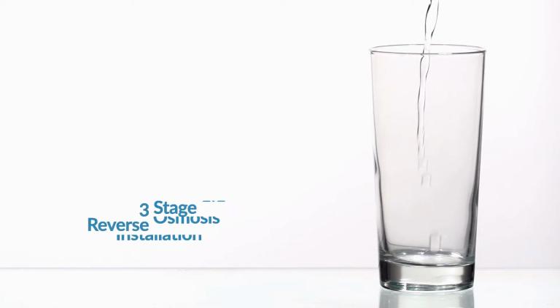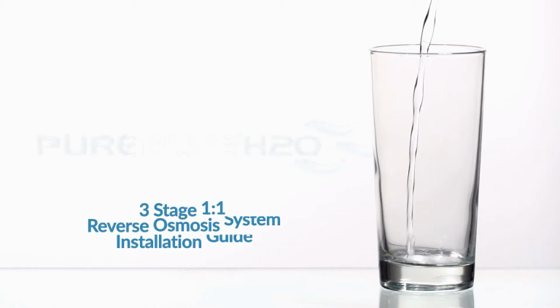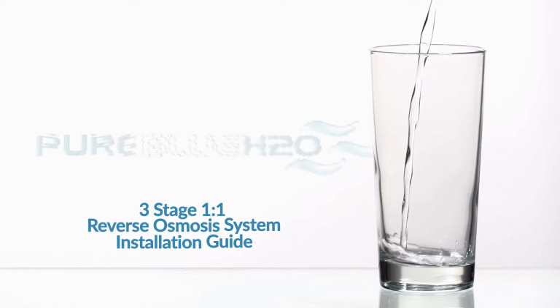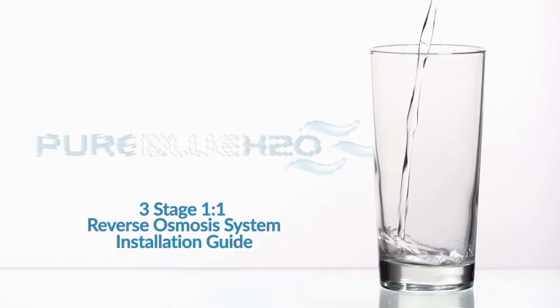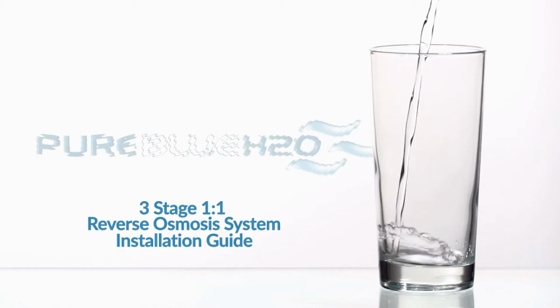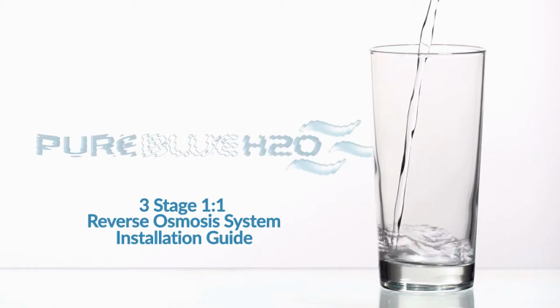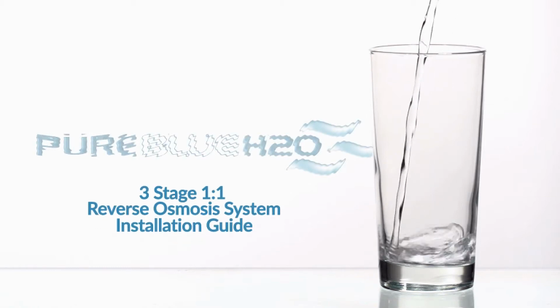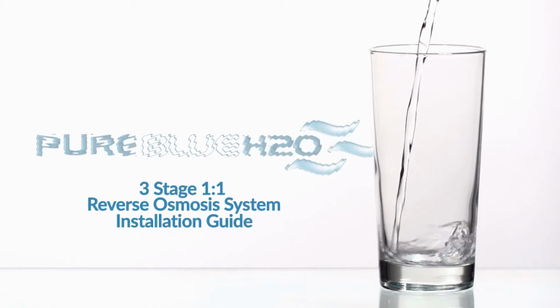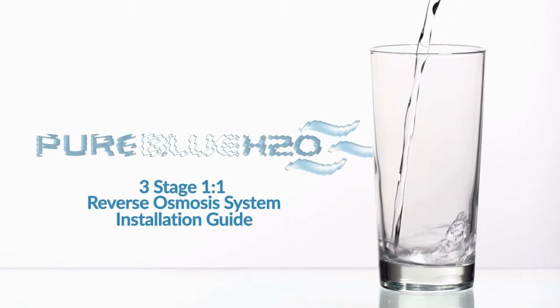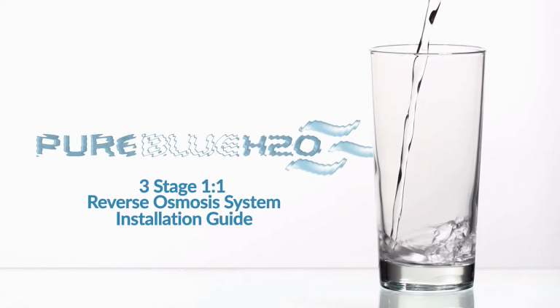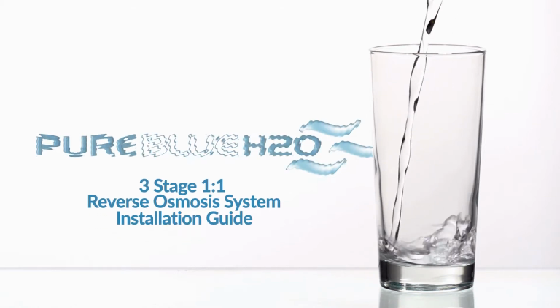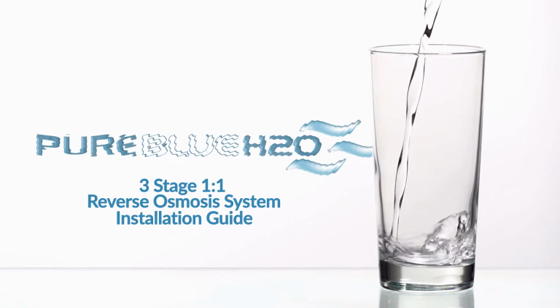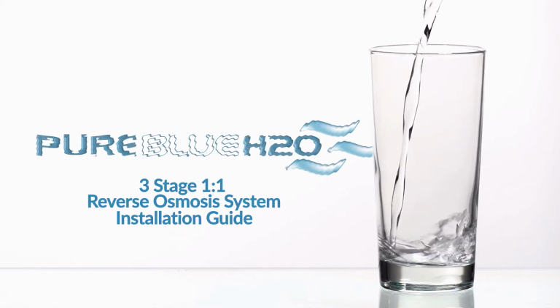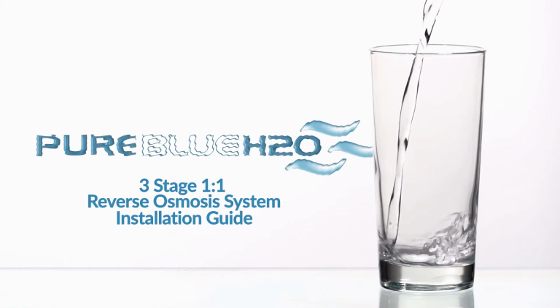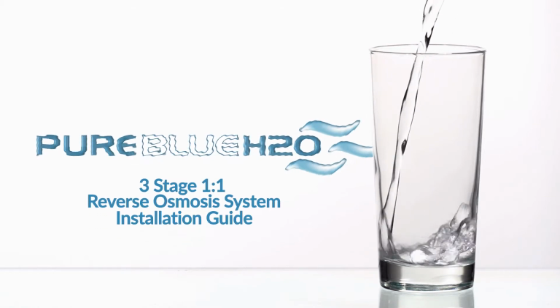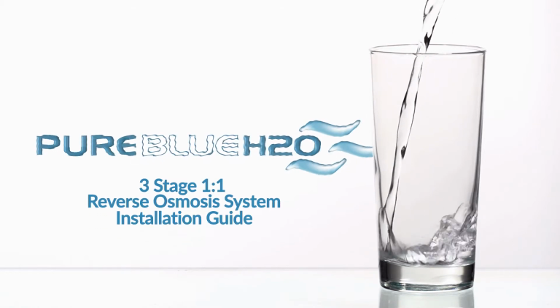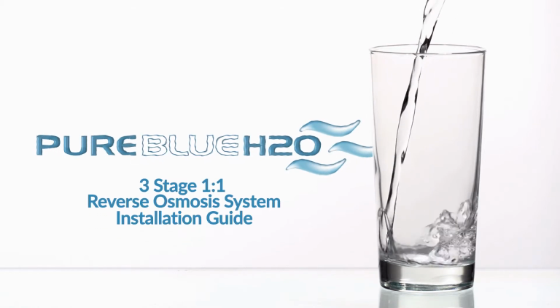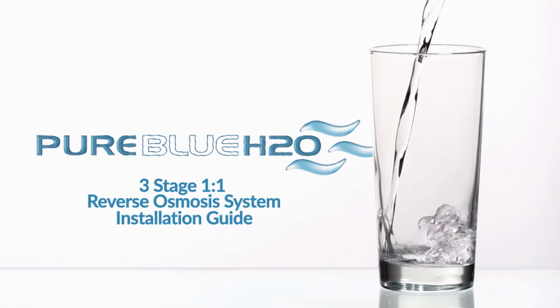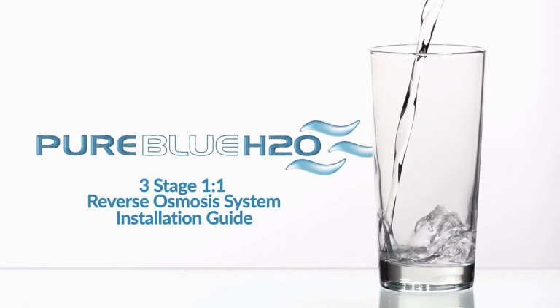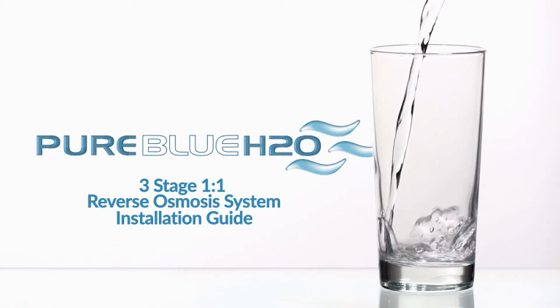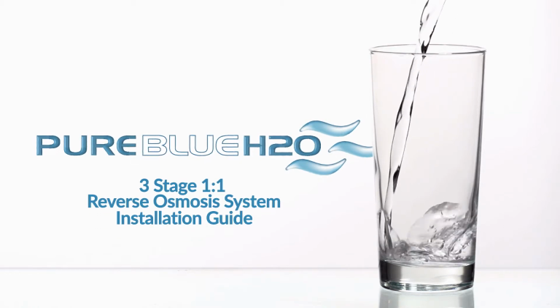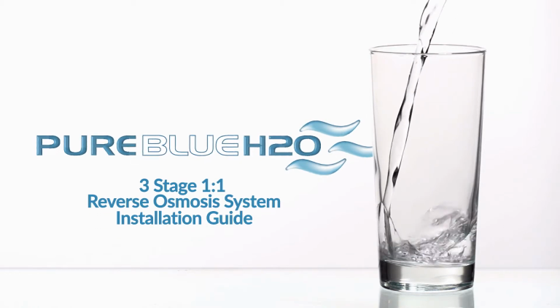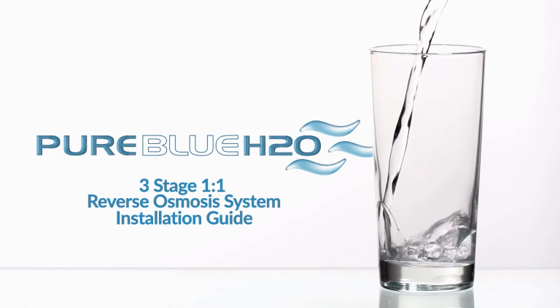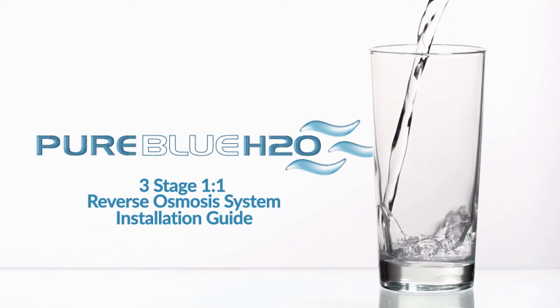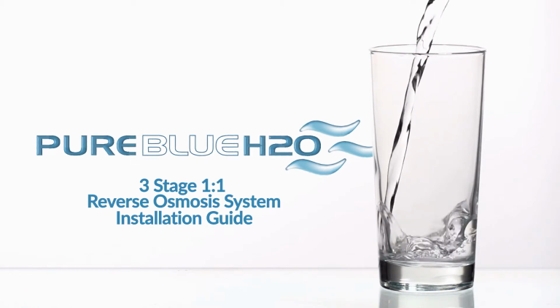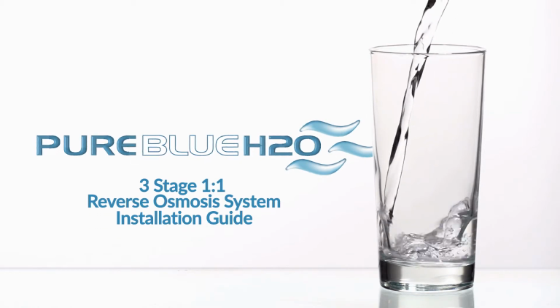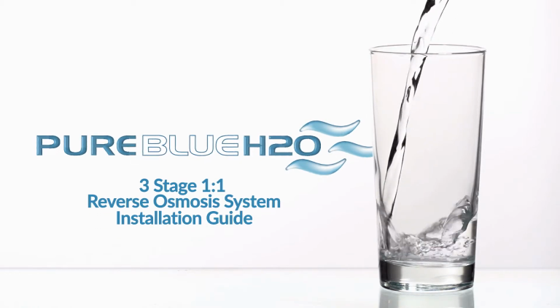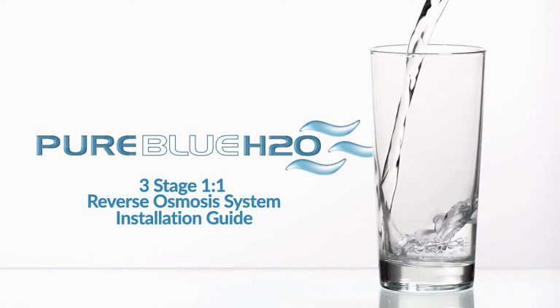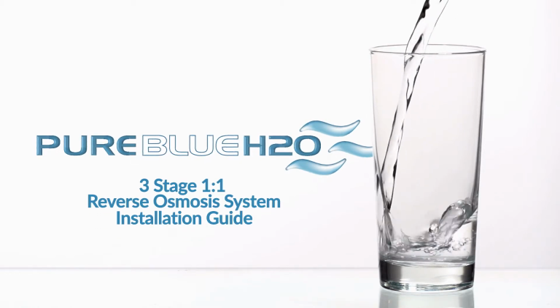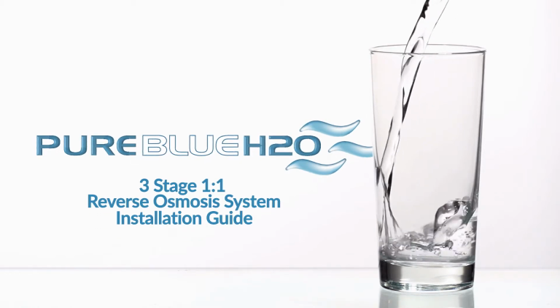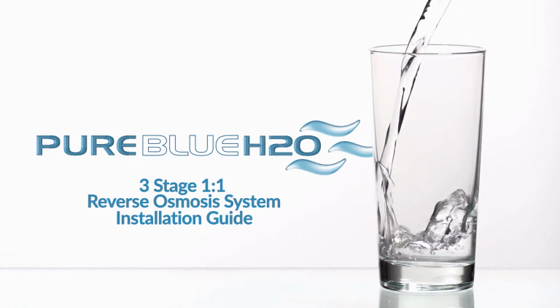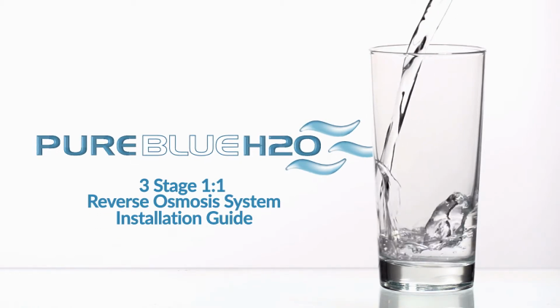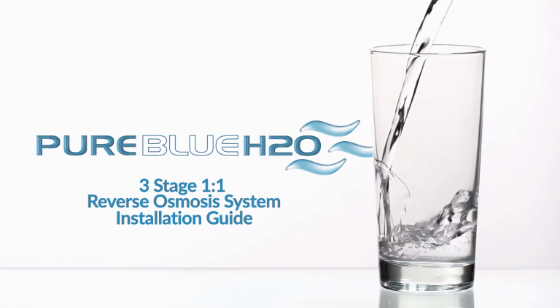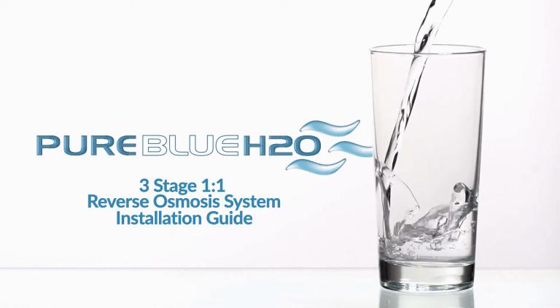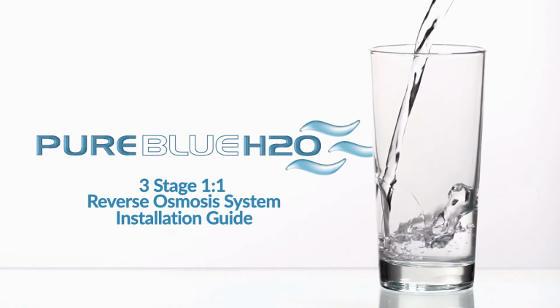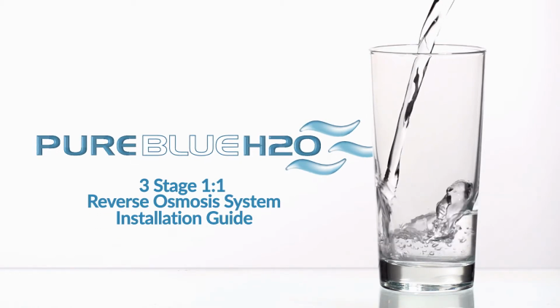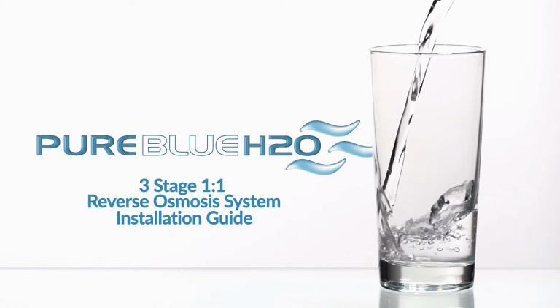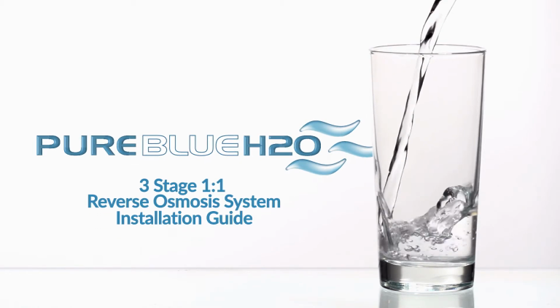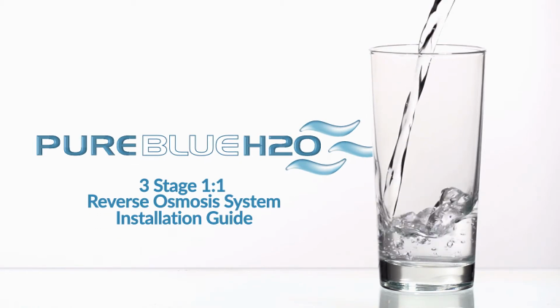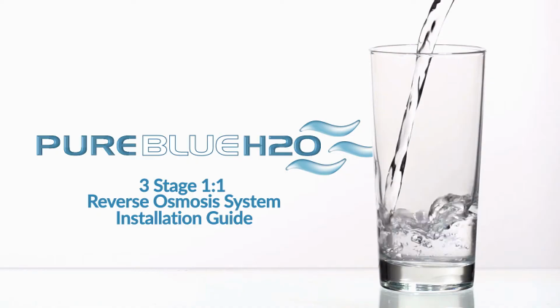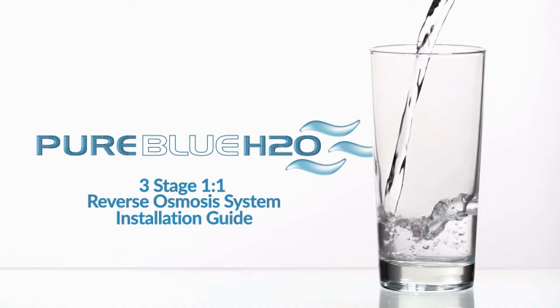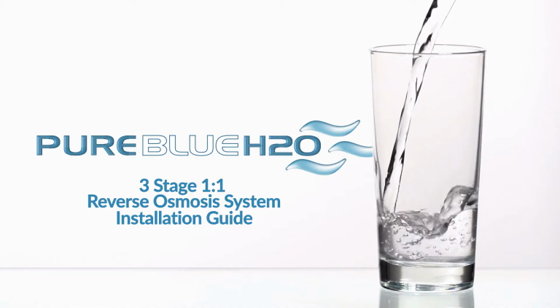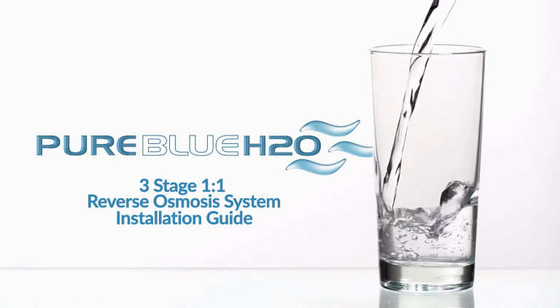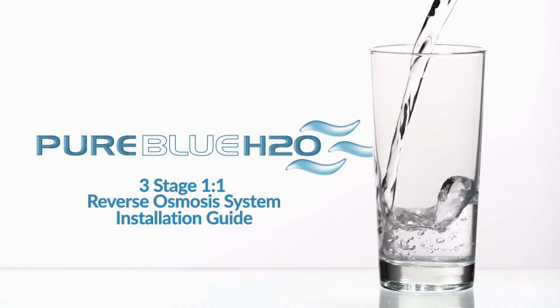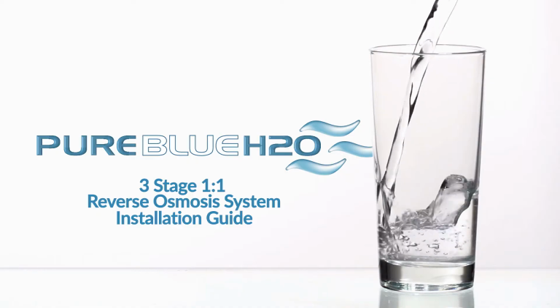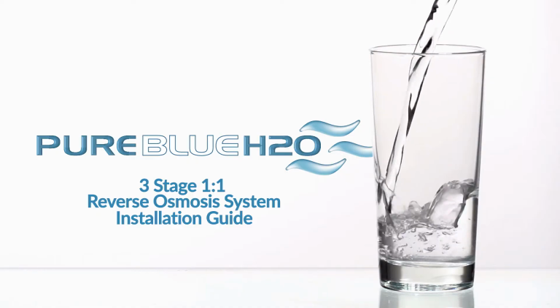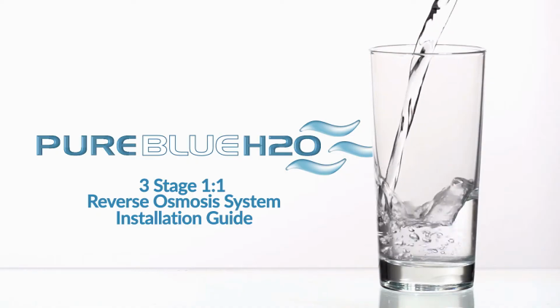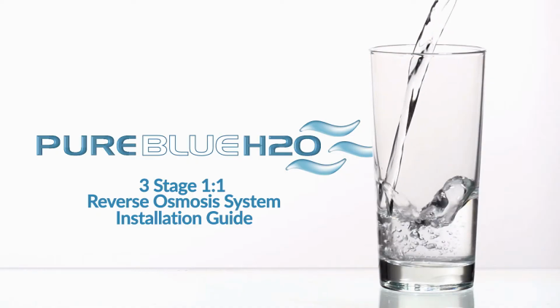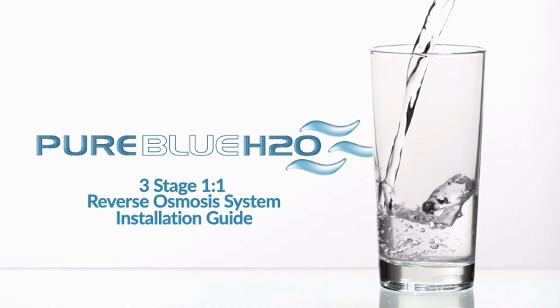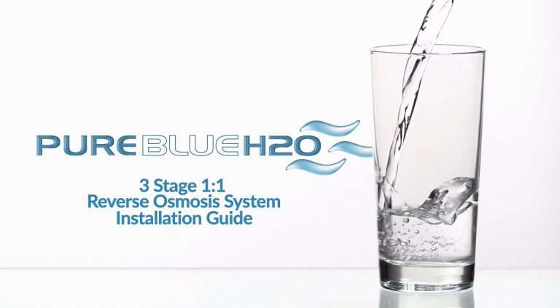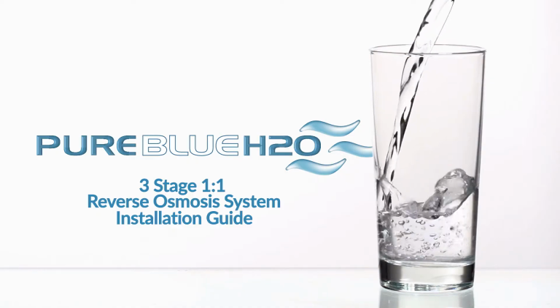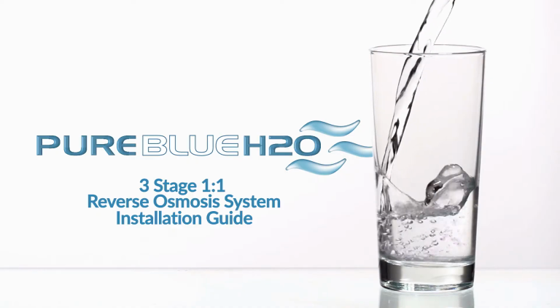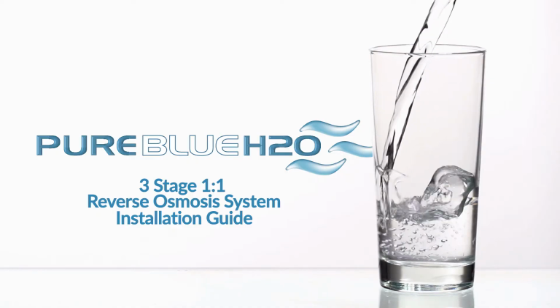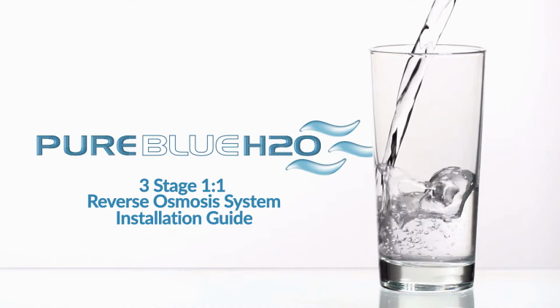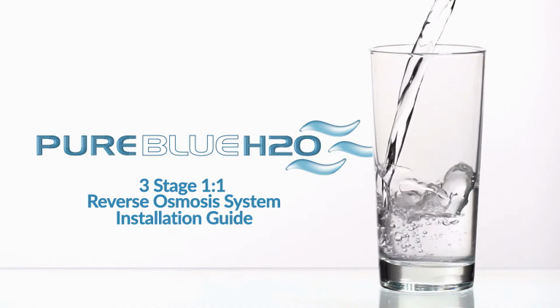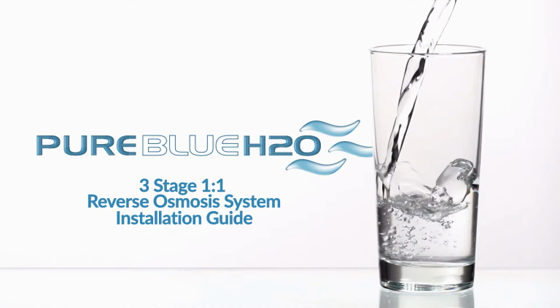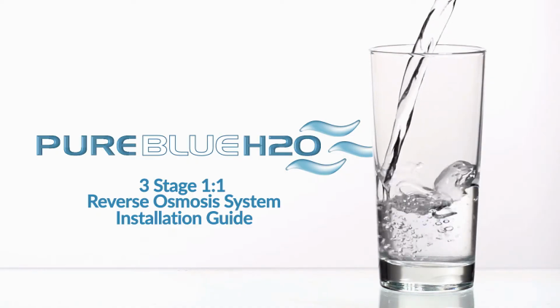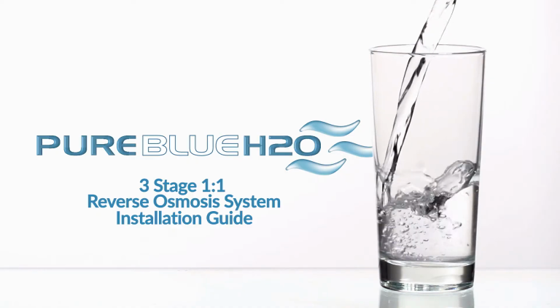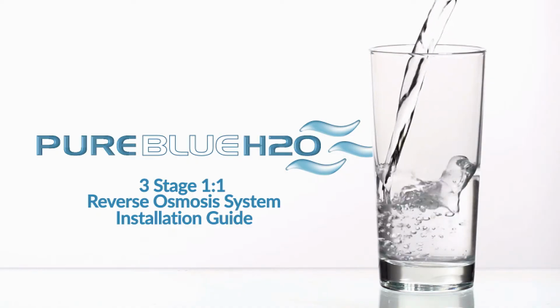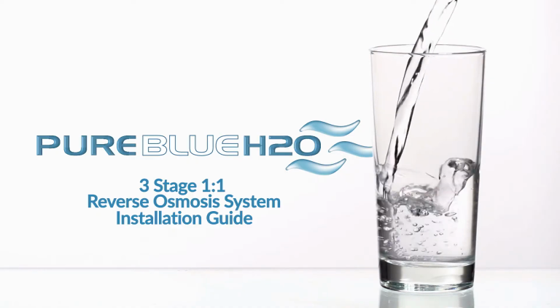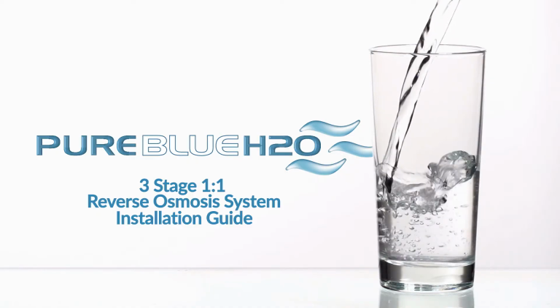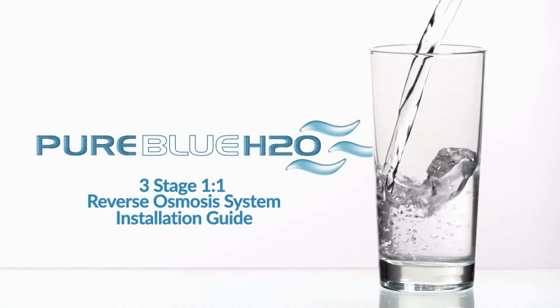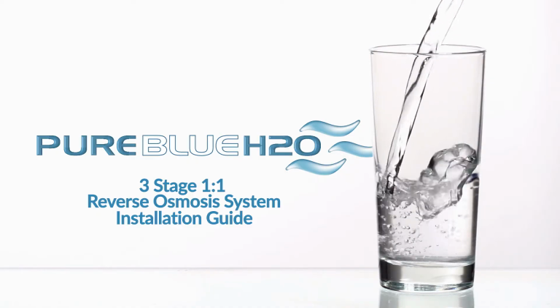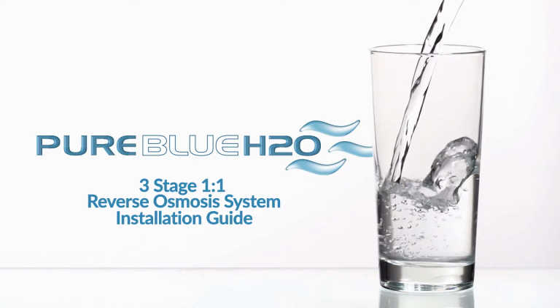From all of us at Pure Blue H2O, we thank you for purchasing the three-stage, one-to-one reverse osmosis water filtration system.